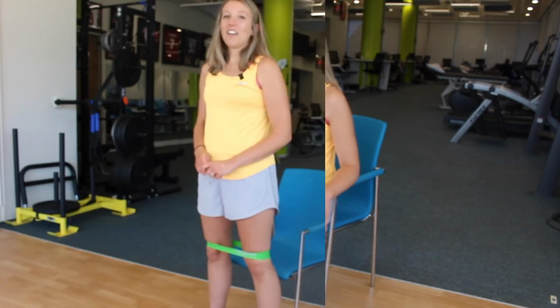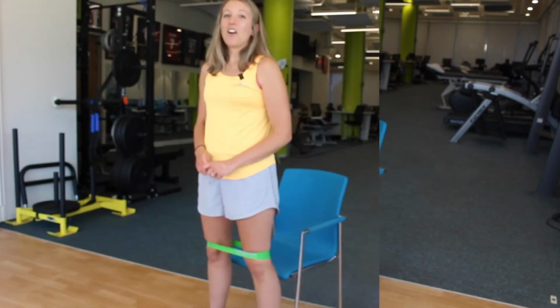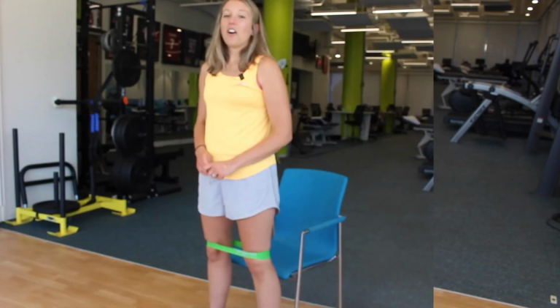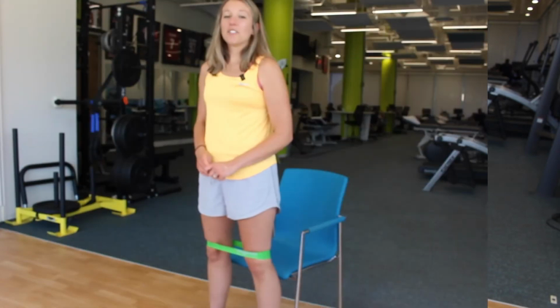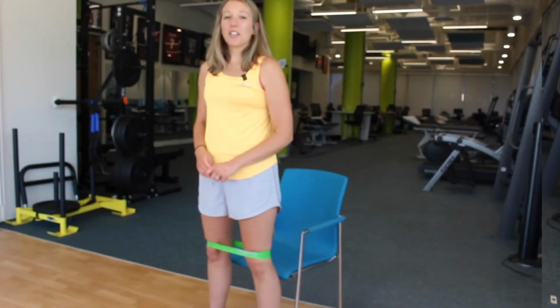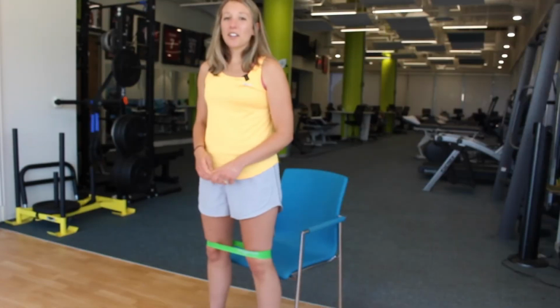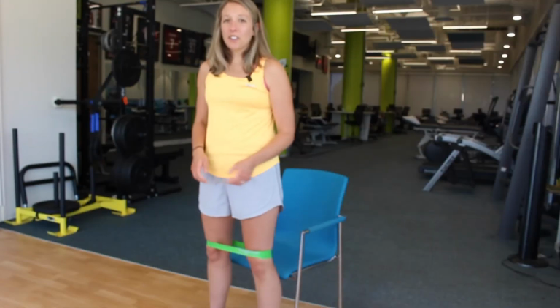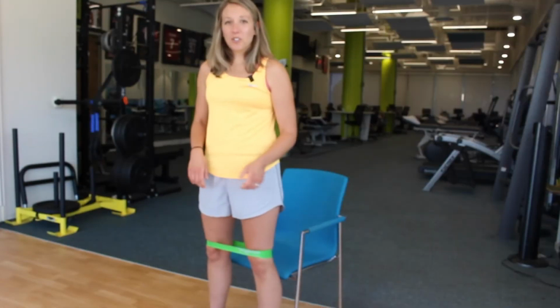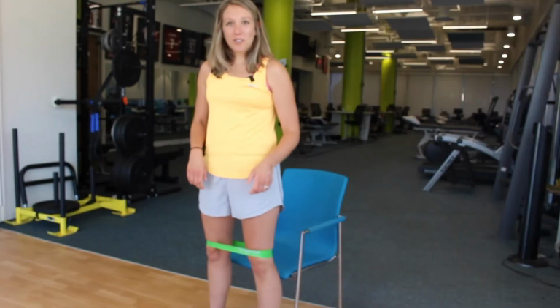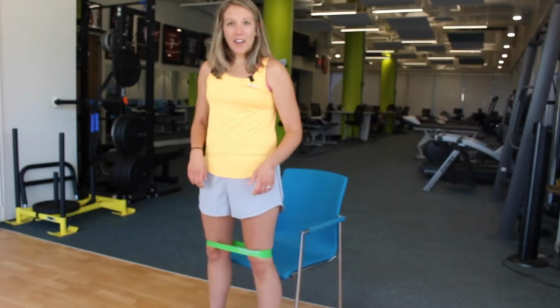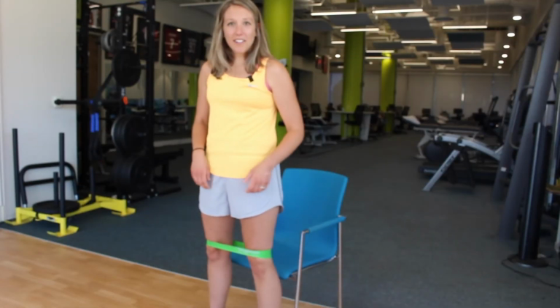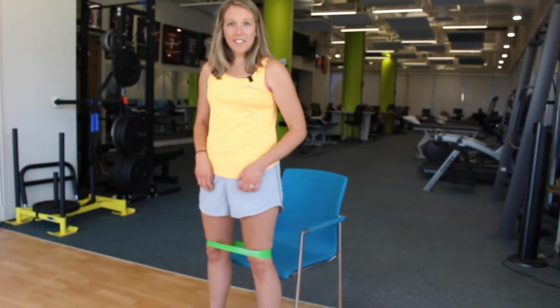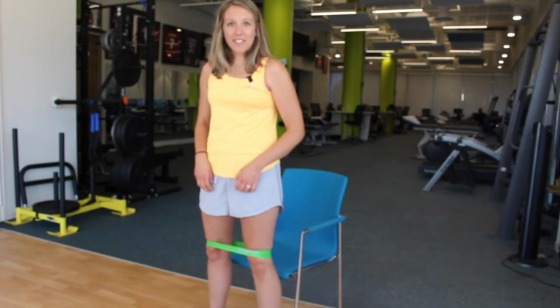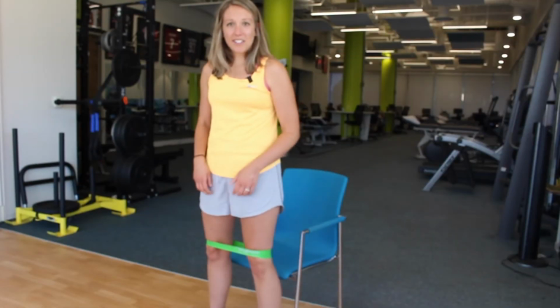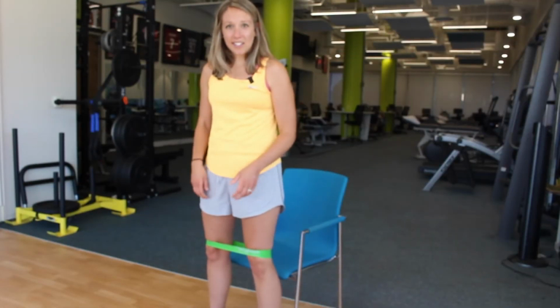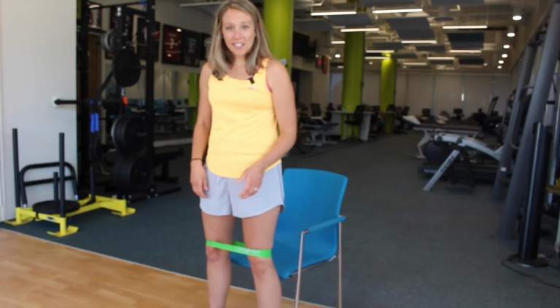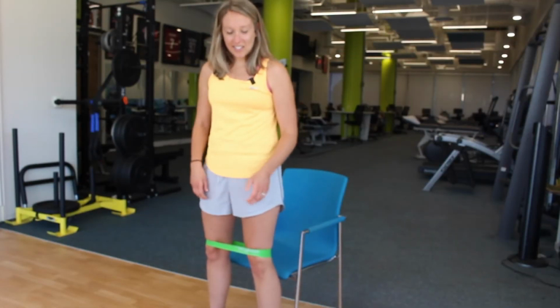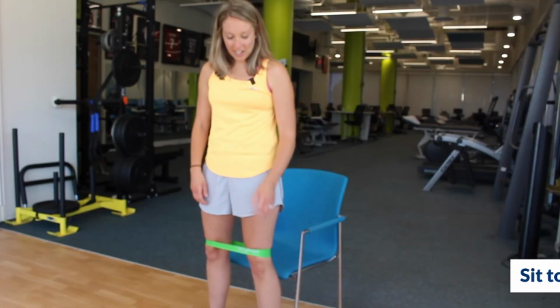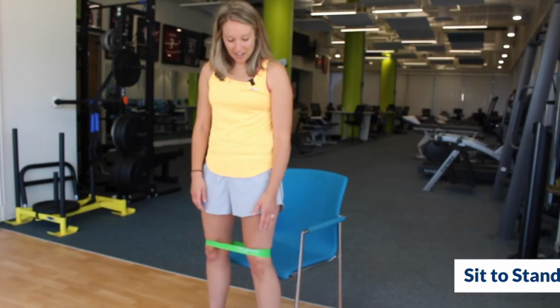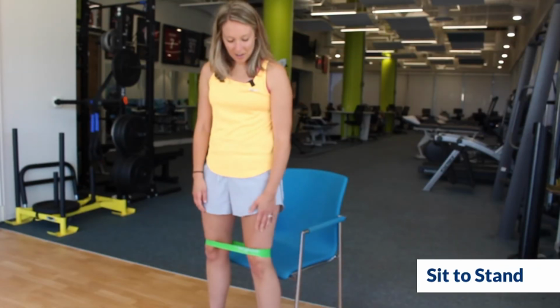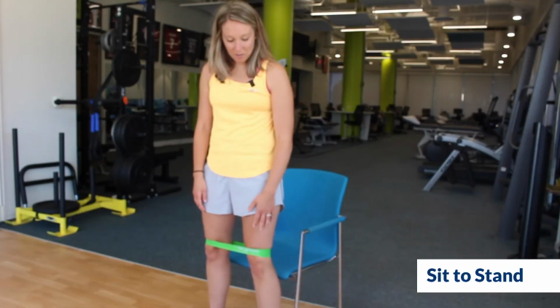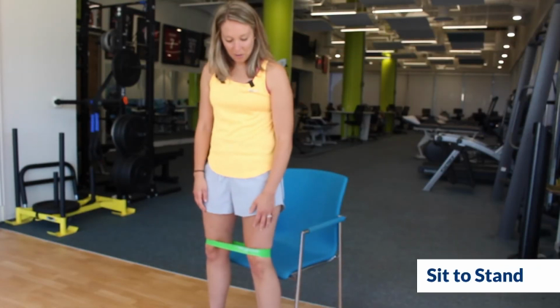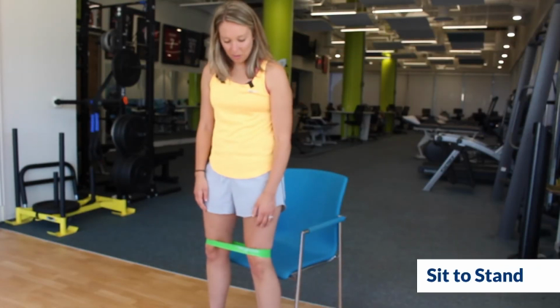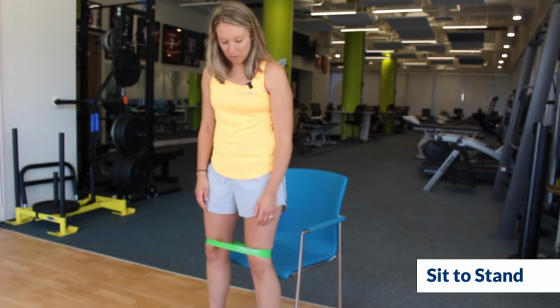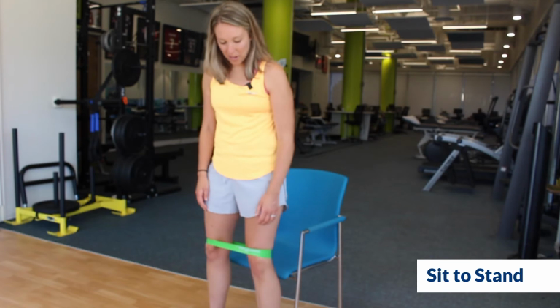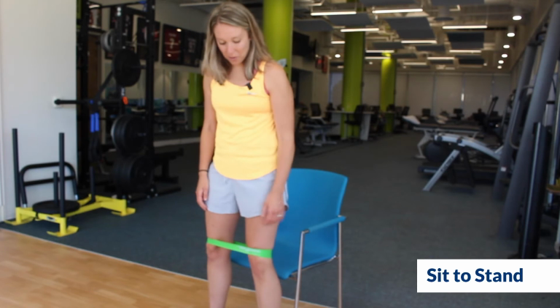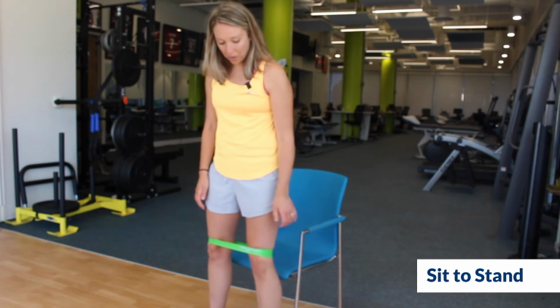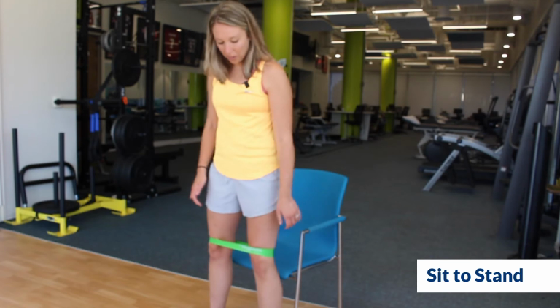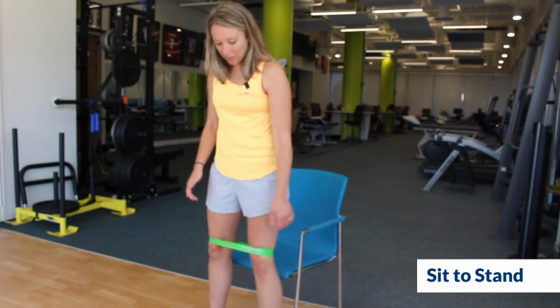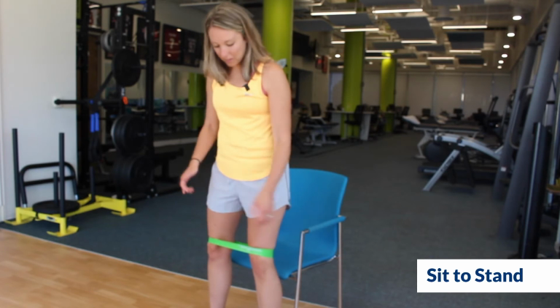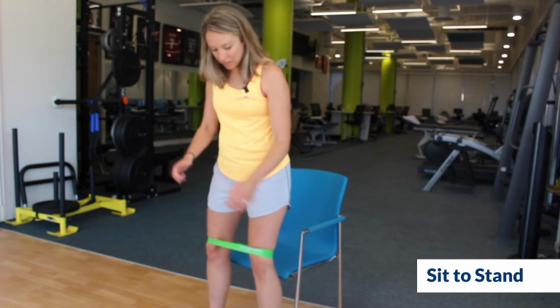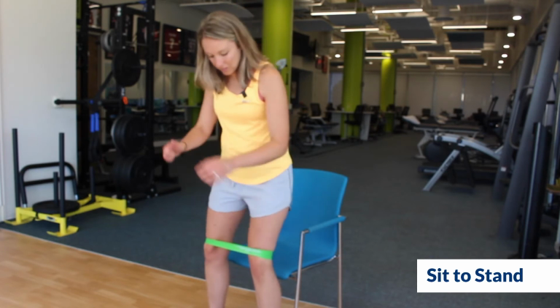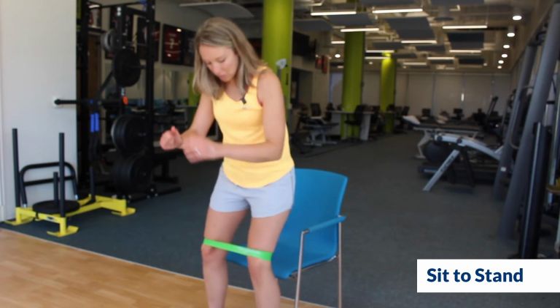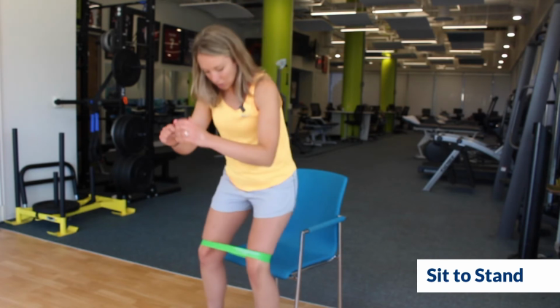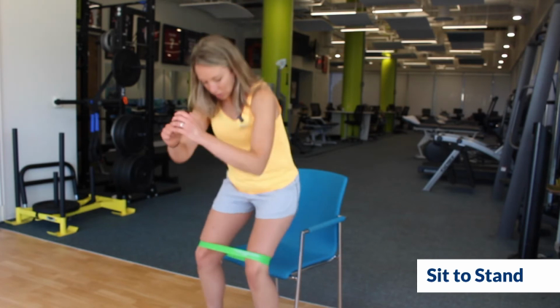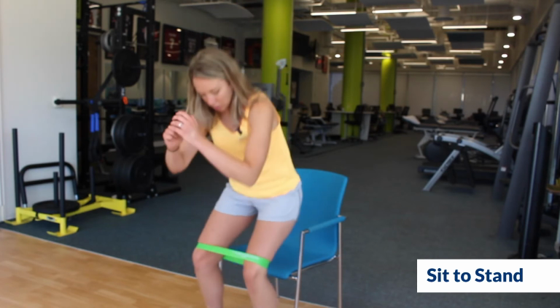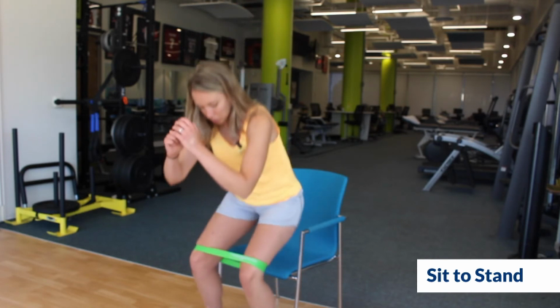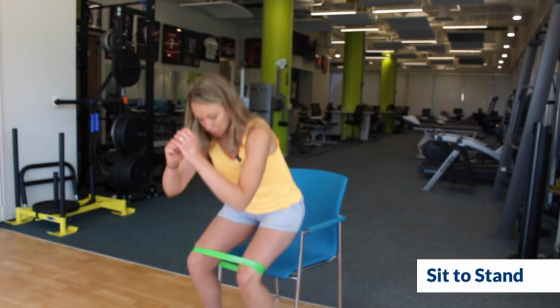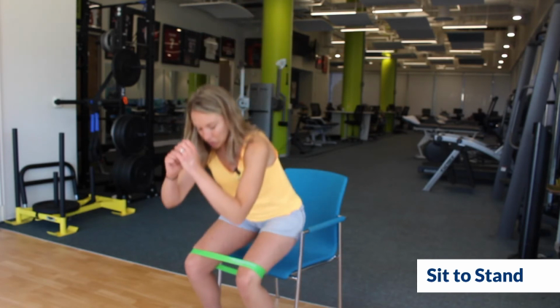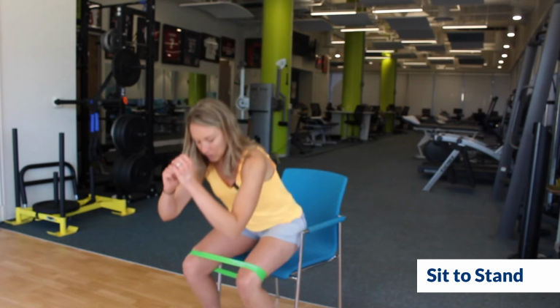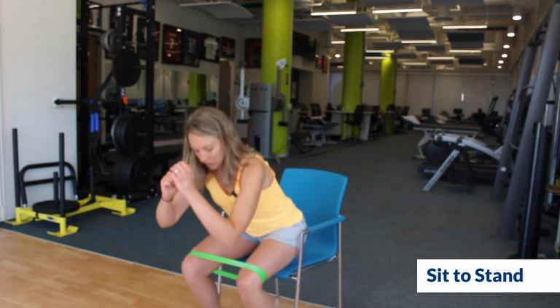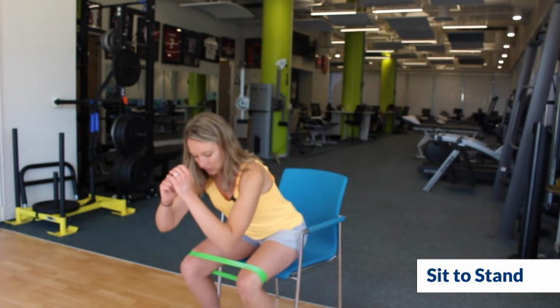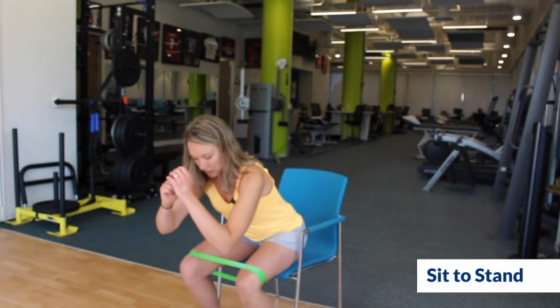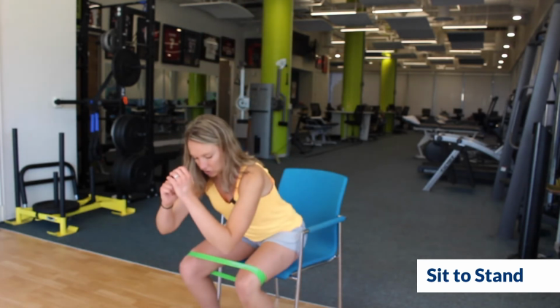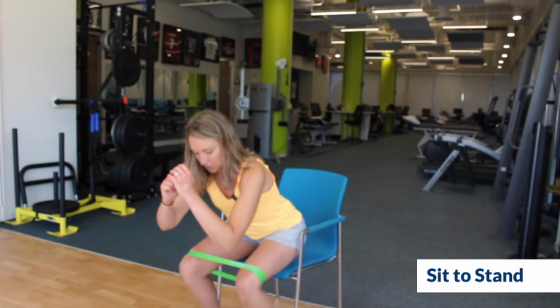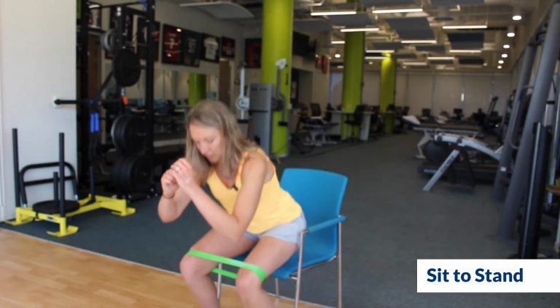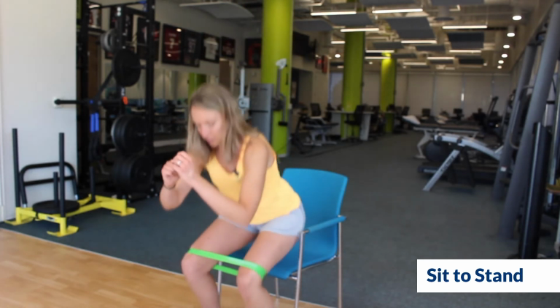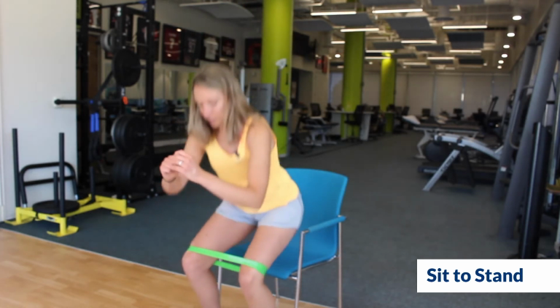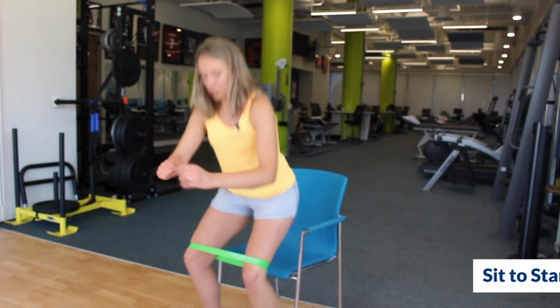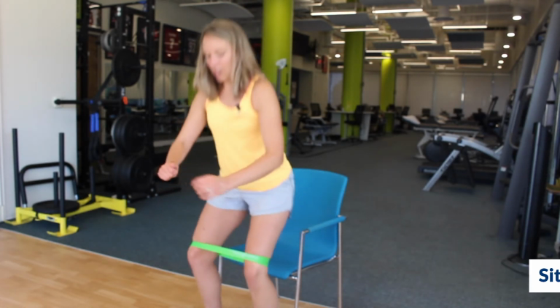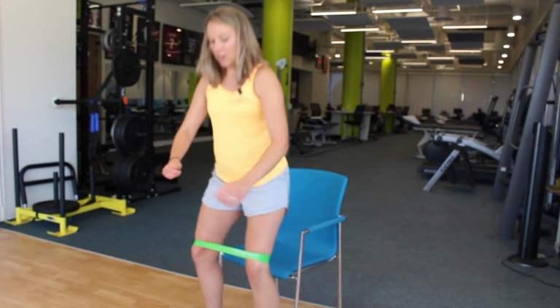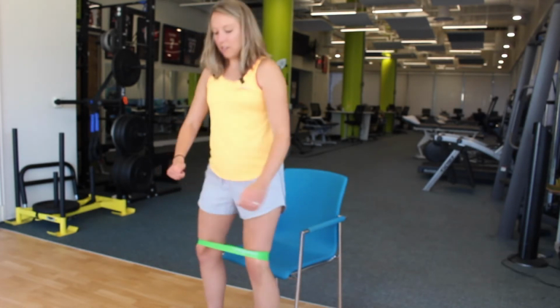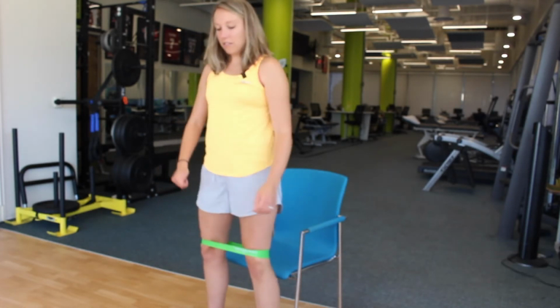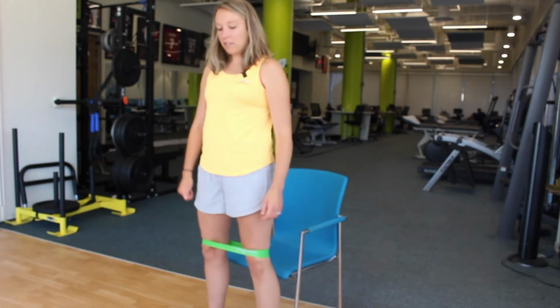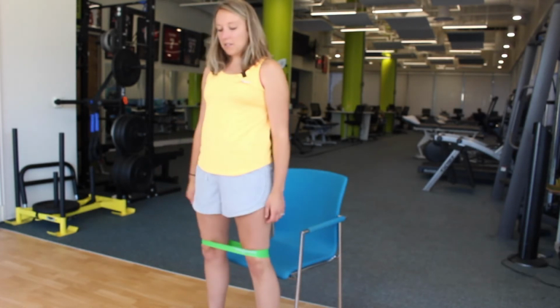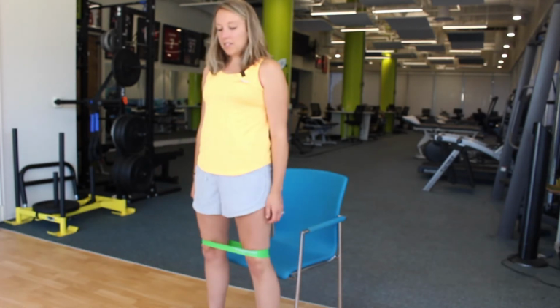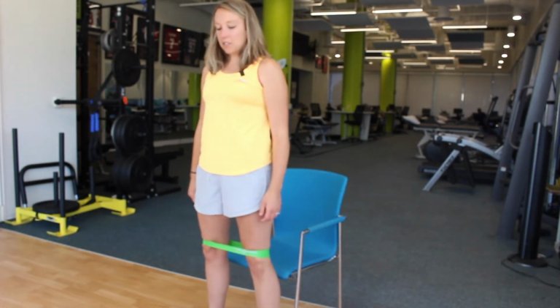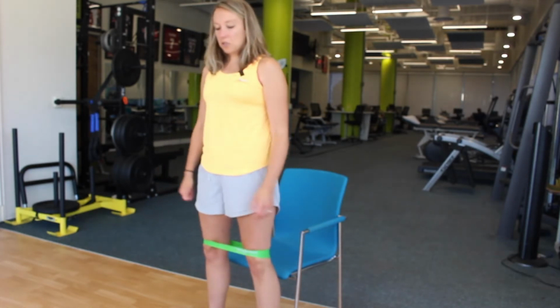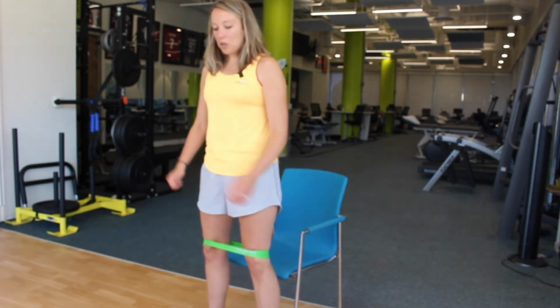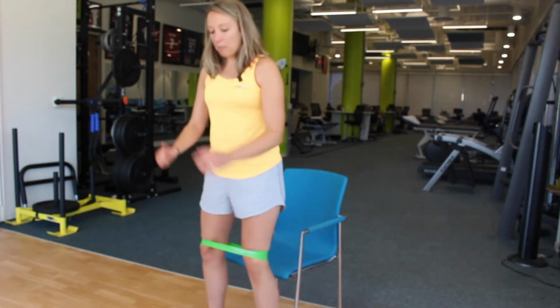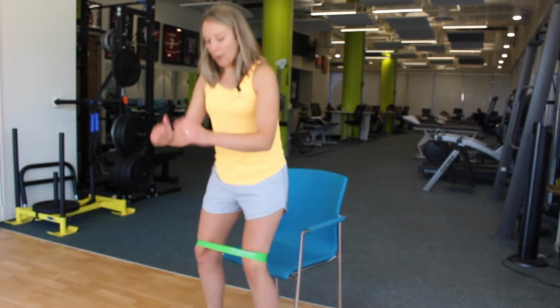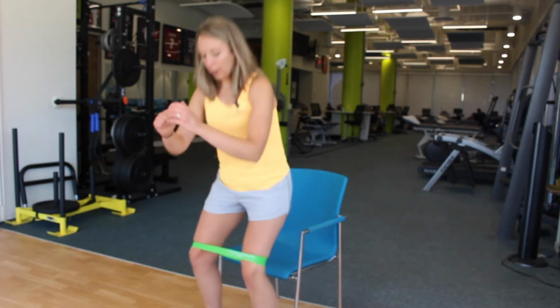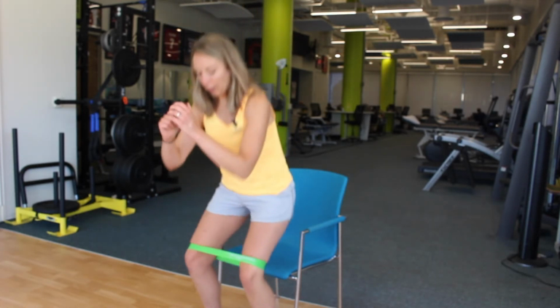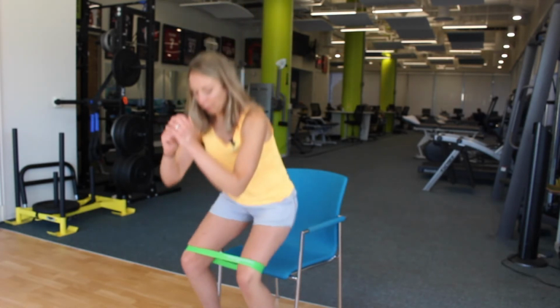Our second exercise is a sit-to-stand with the band around the knees. You're just going to touch down to the chair and stand straight back up.